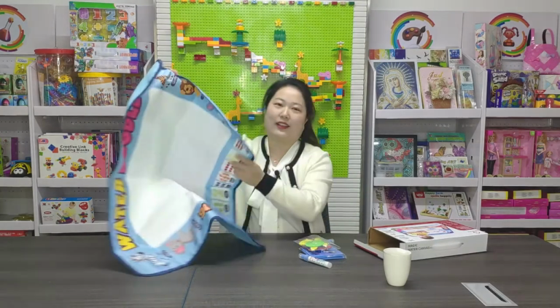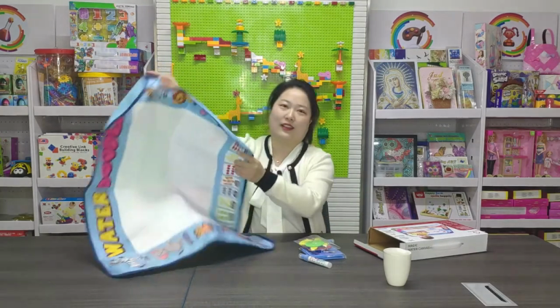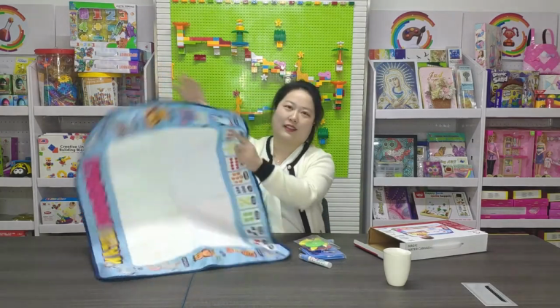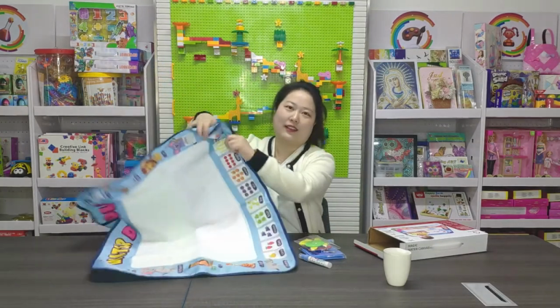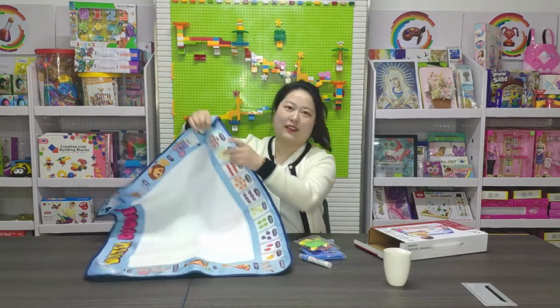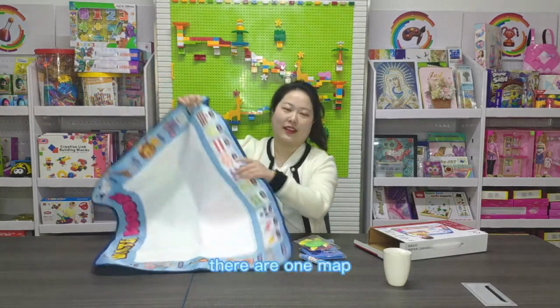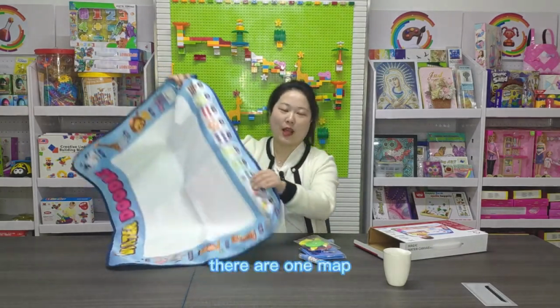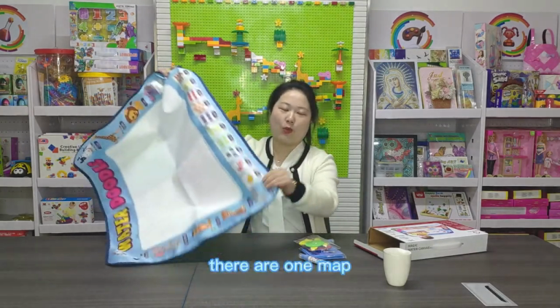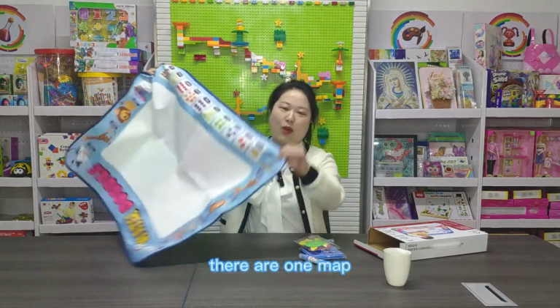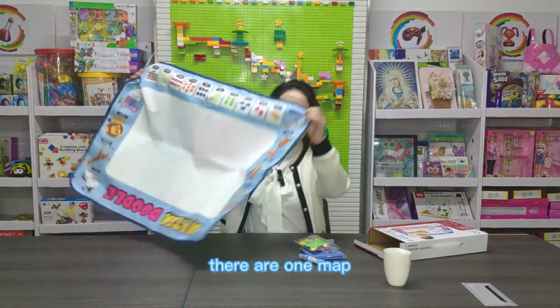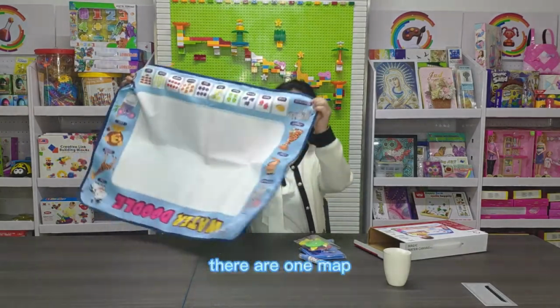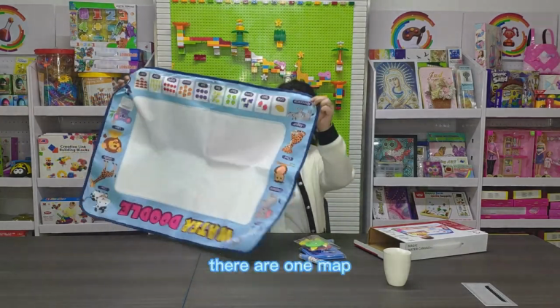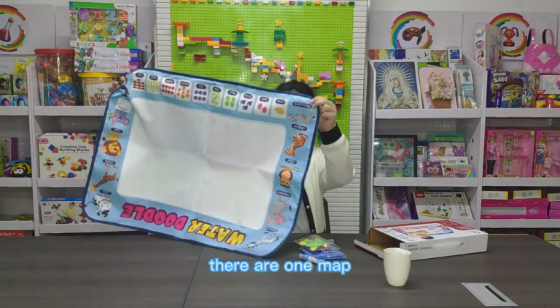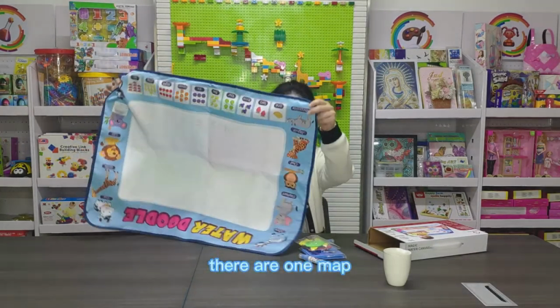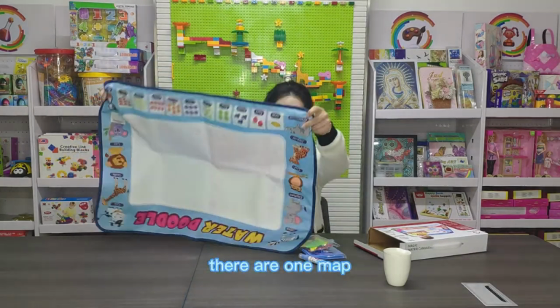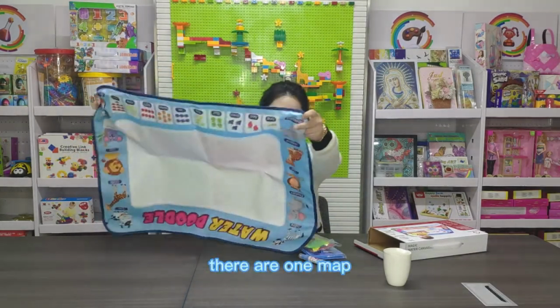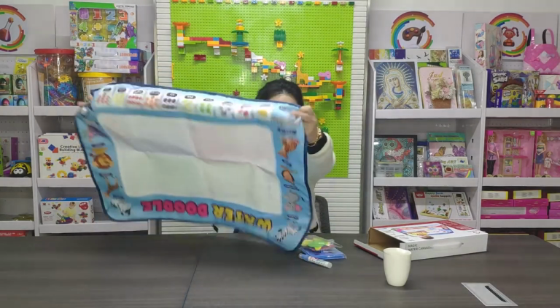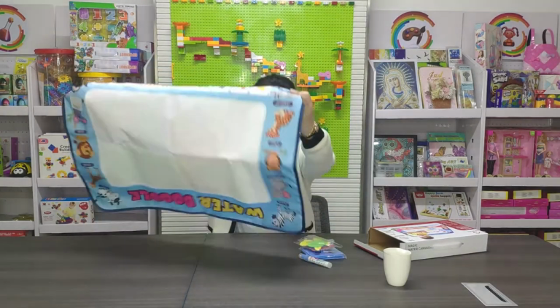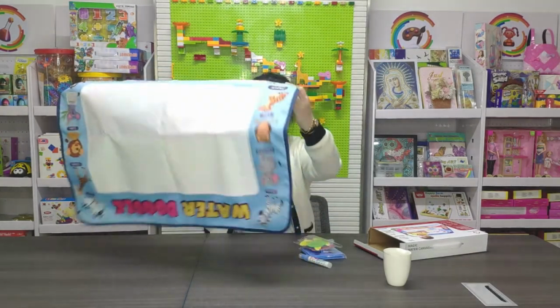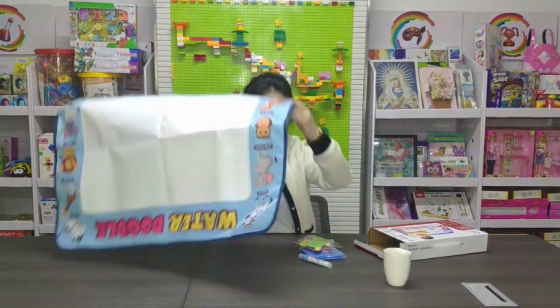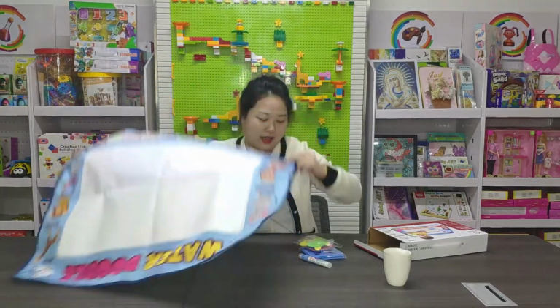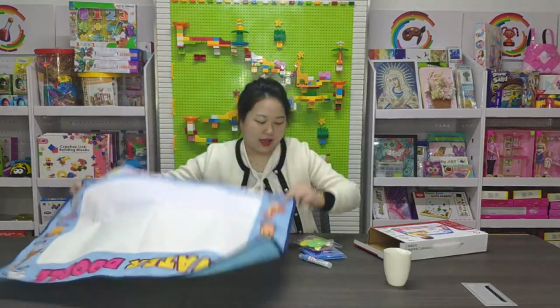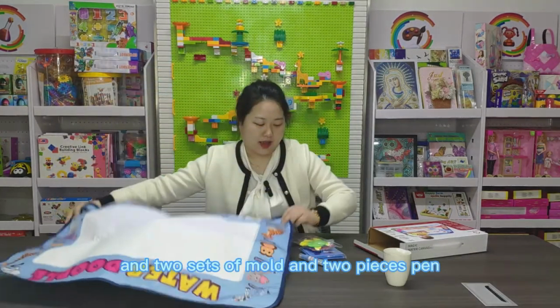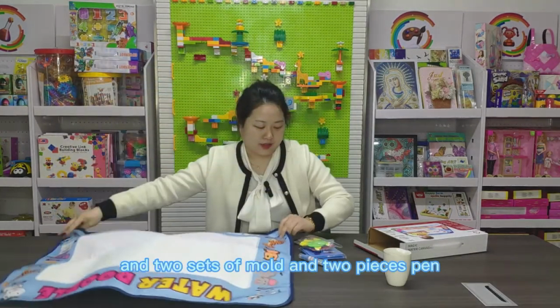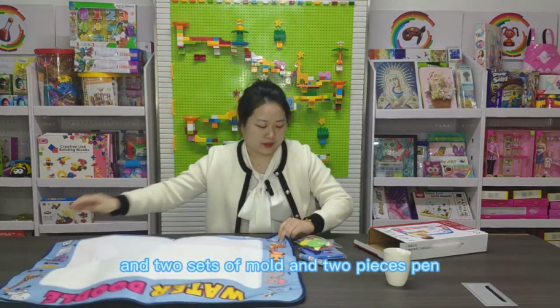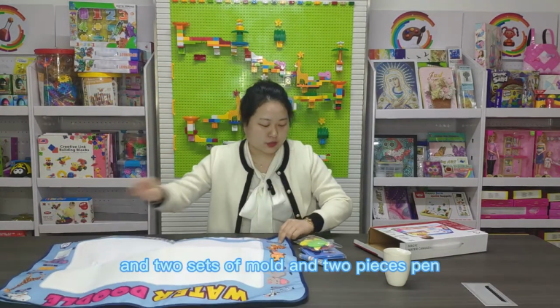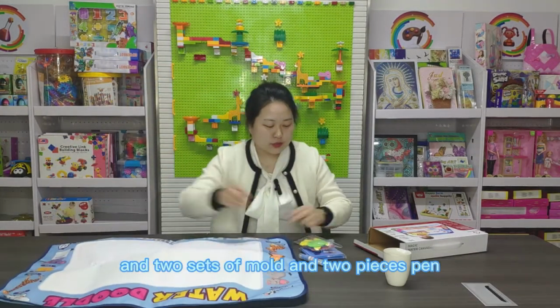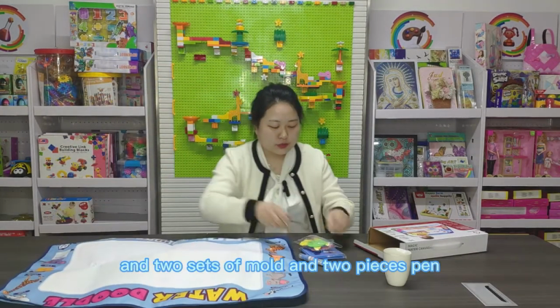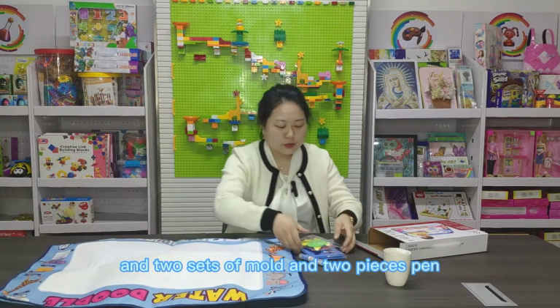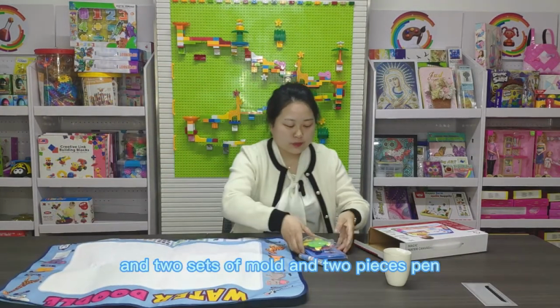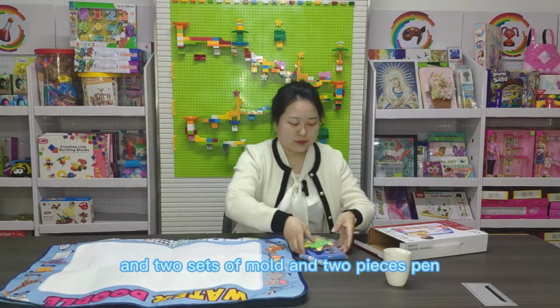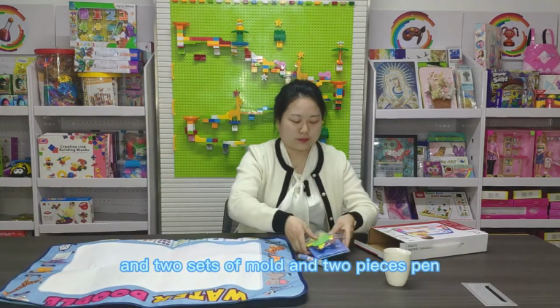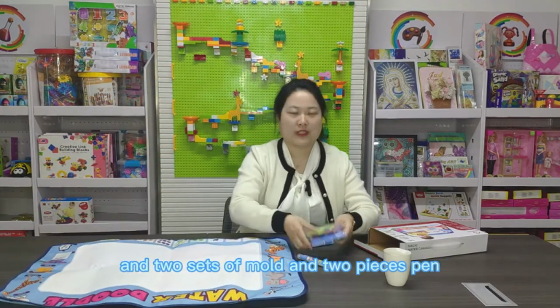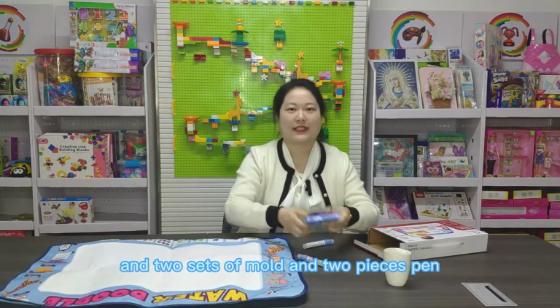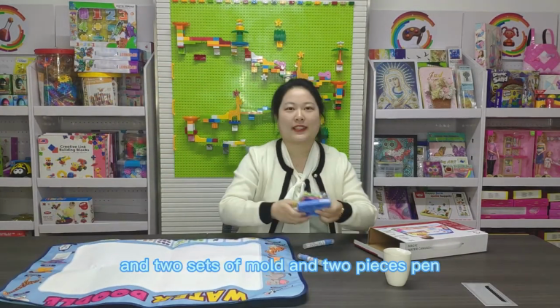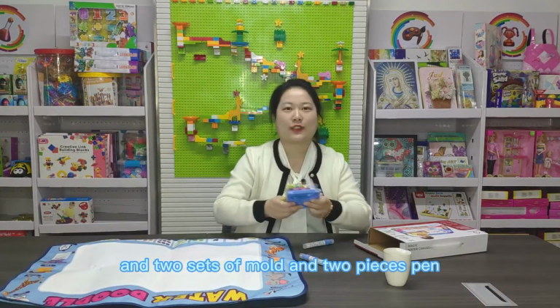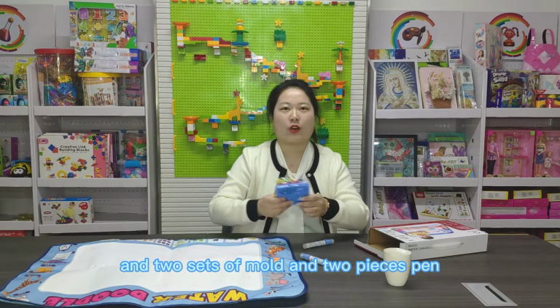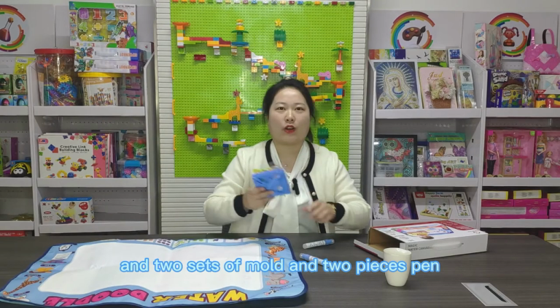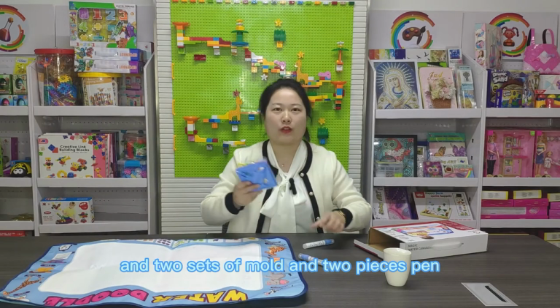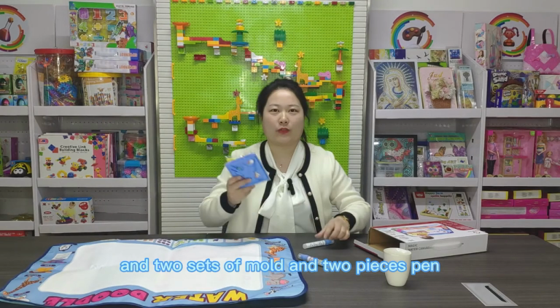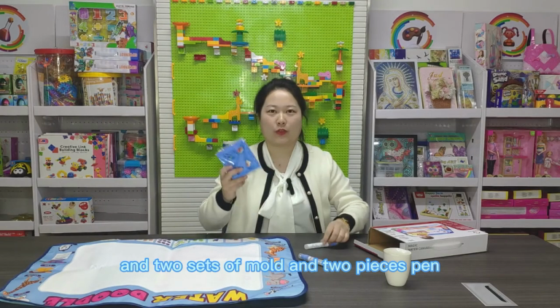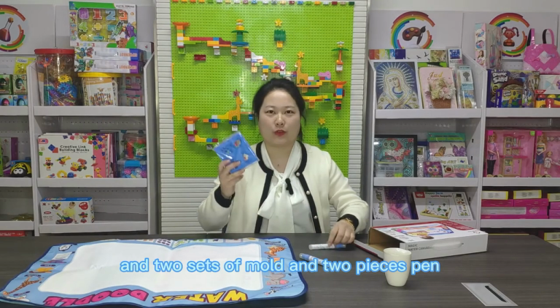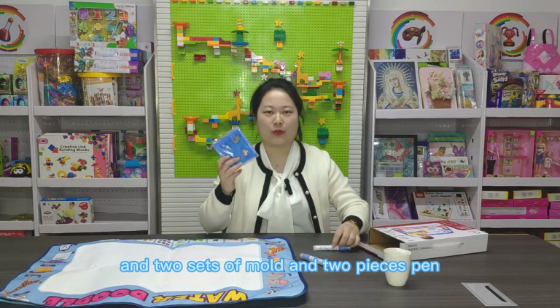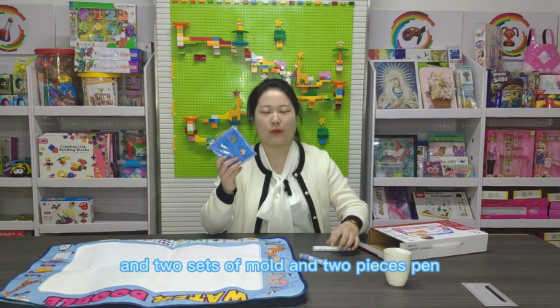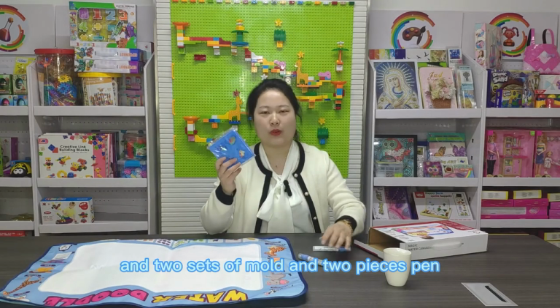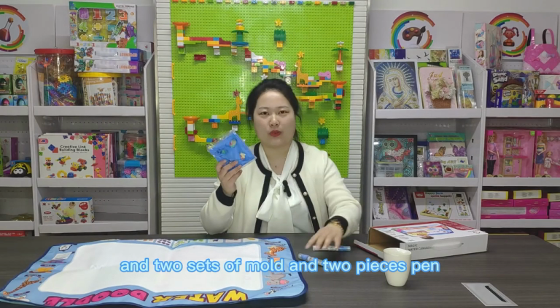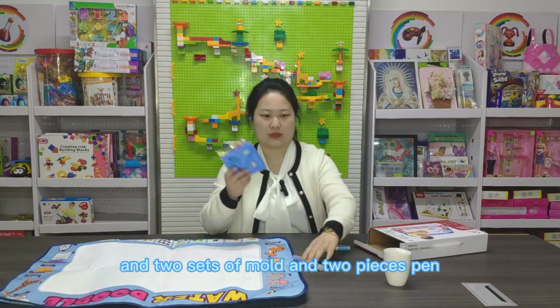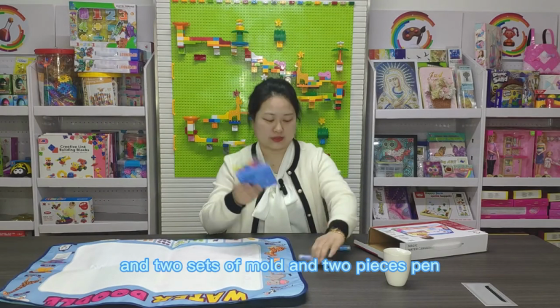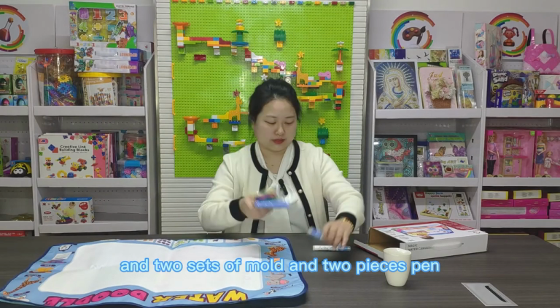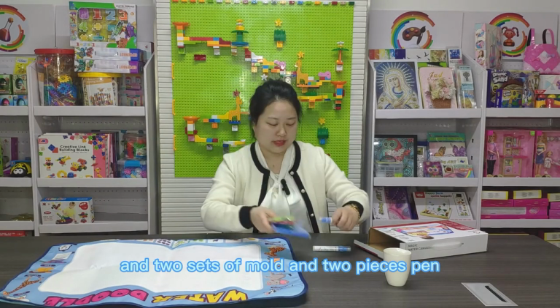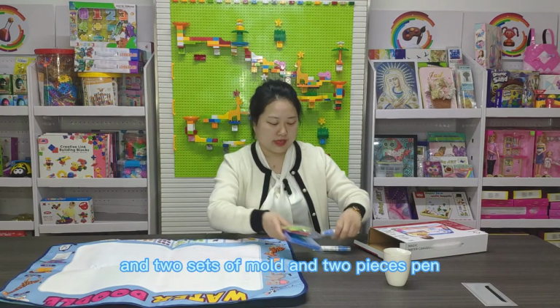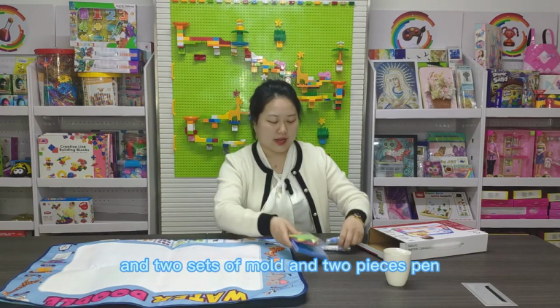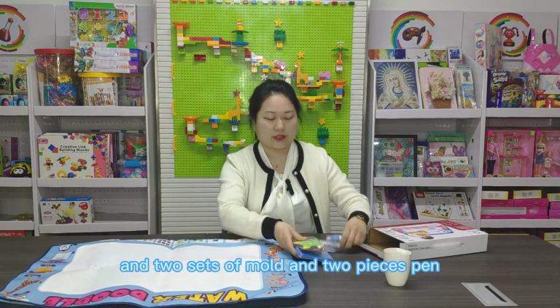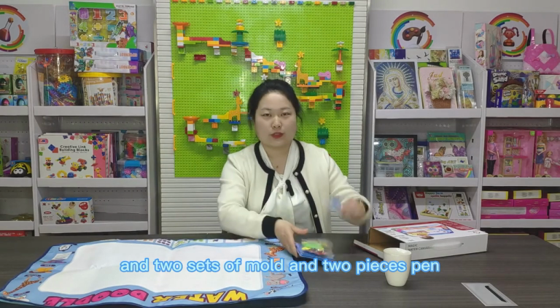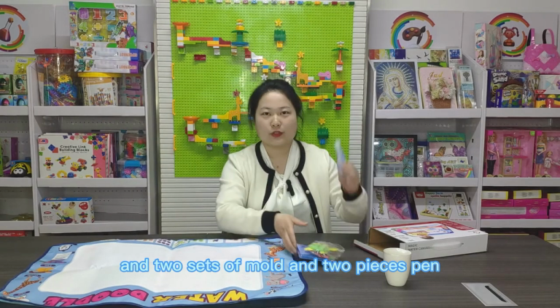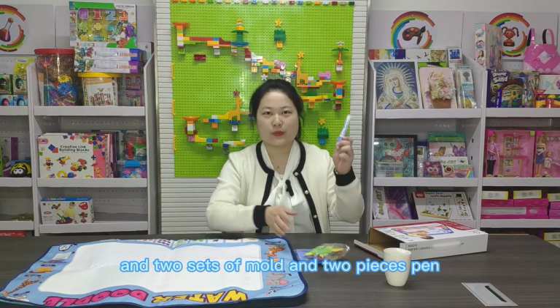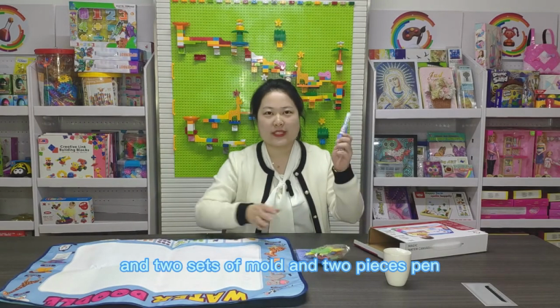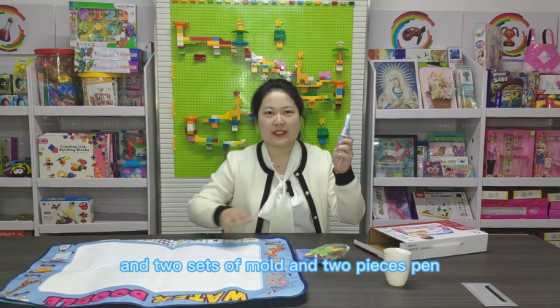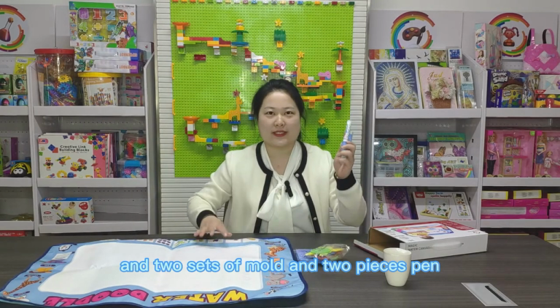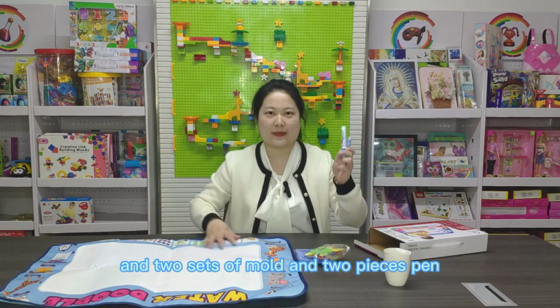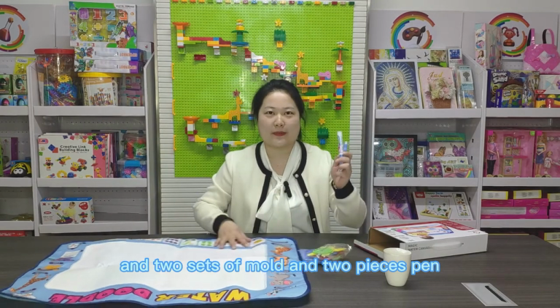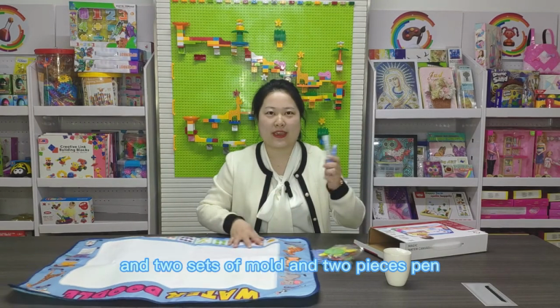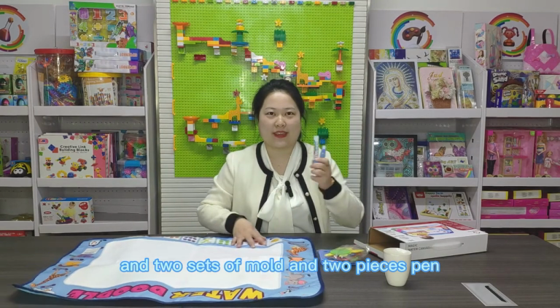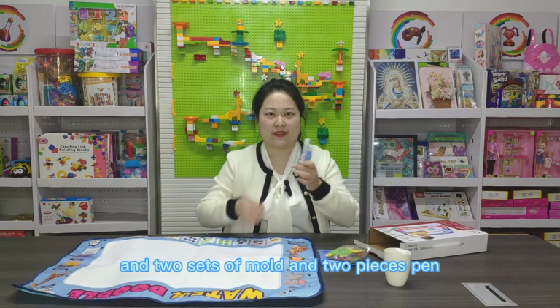There is one mat and two pieces of mold and two pieces of paint.